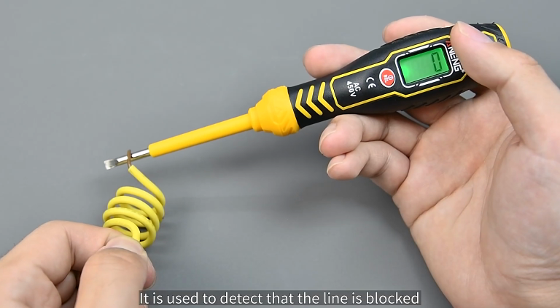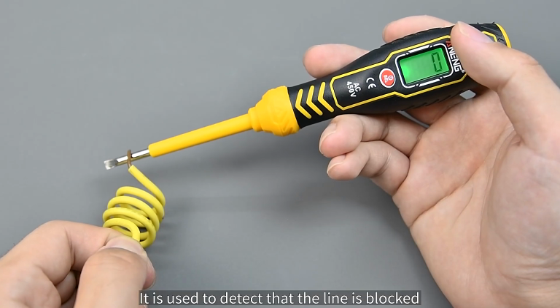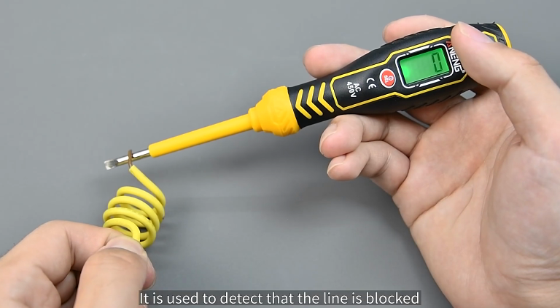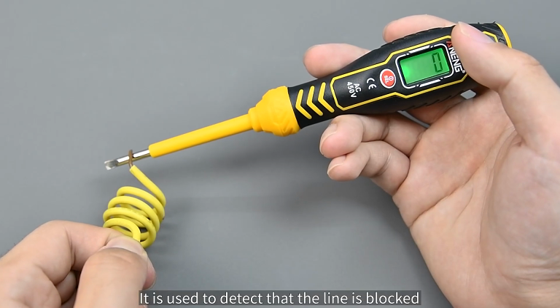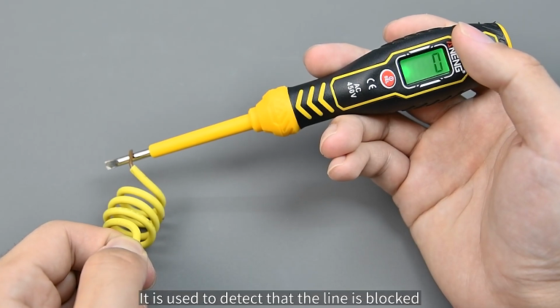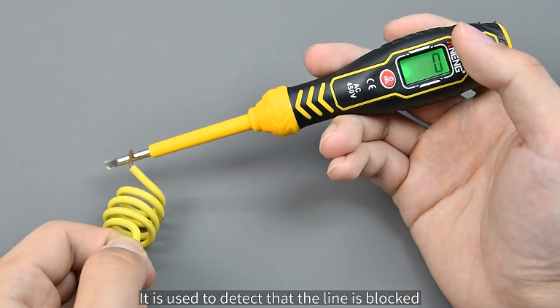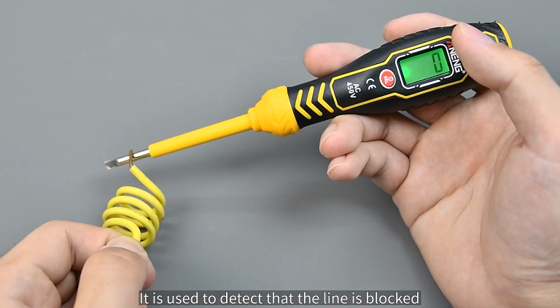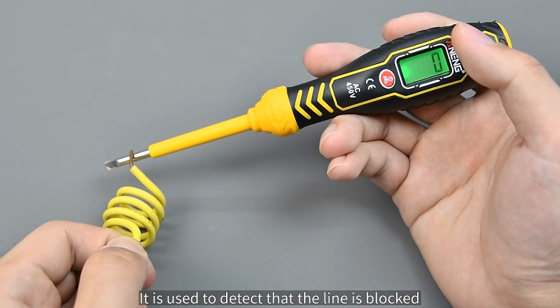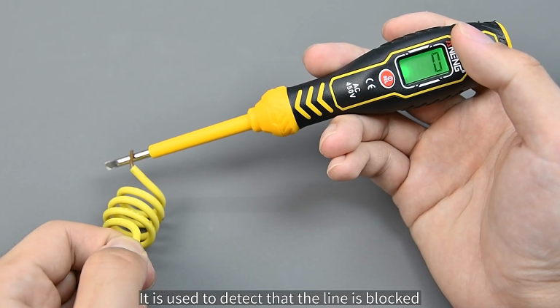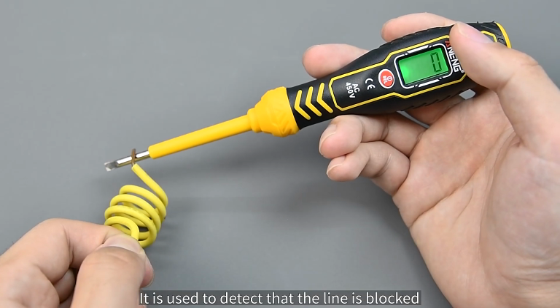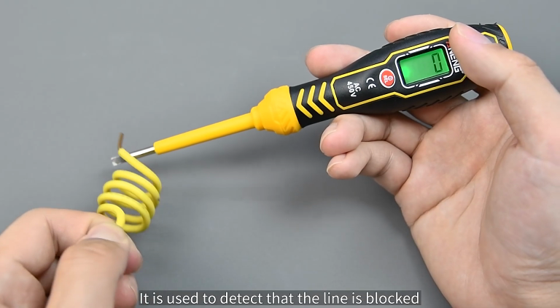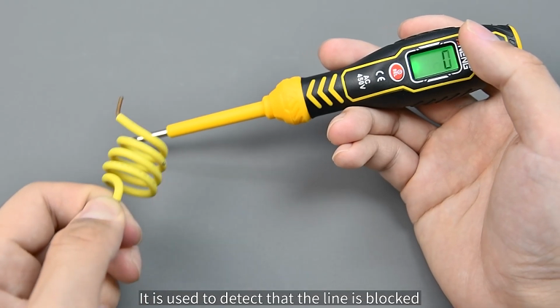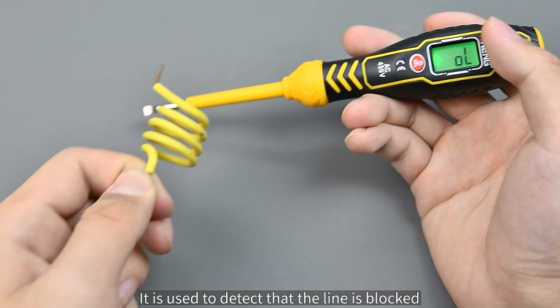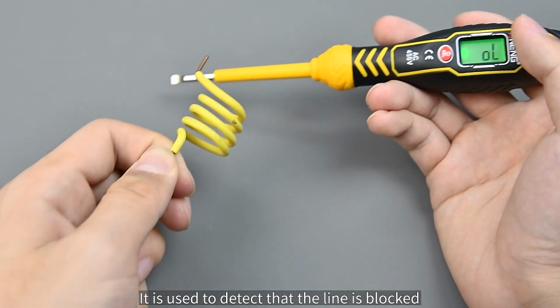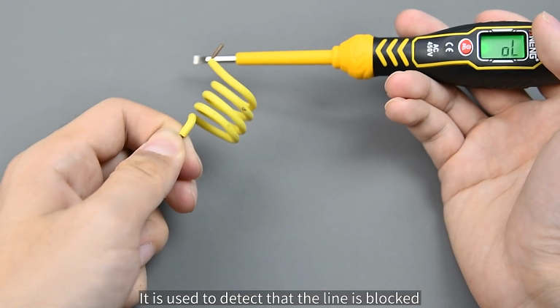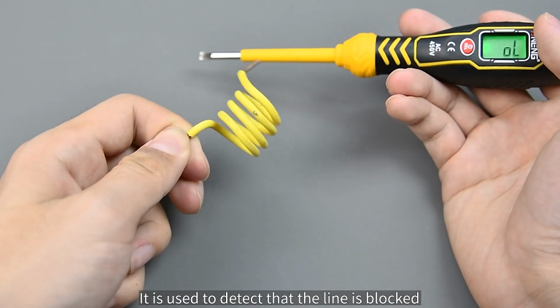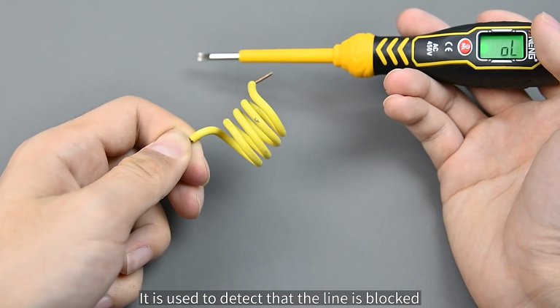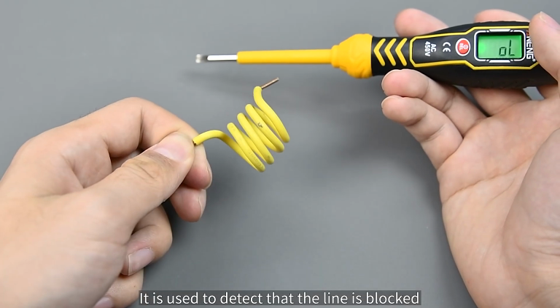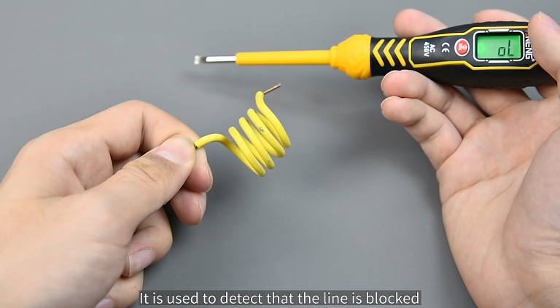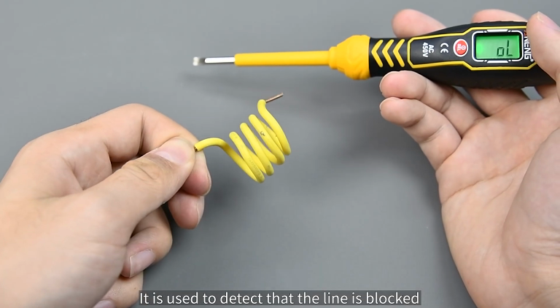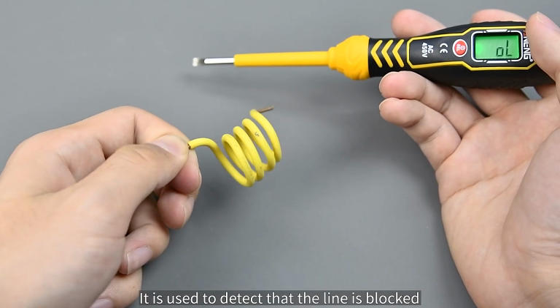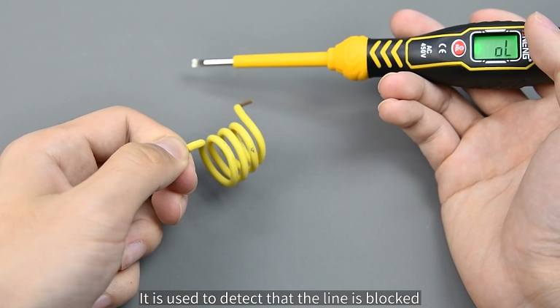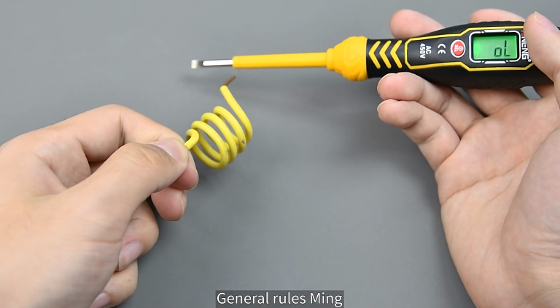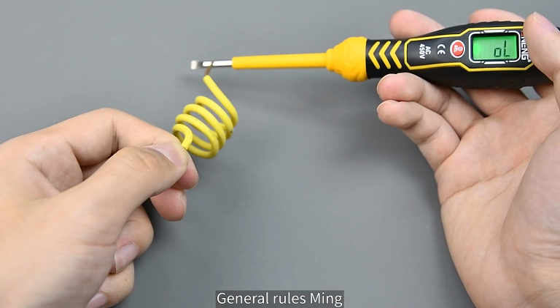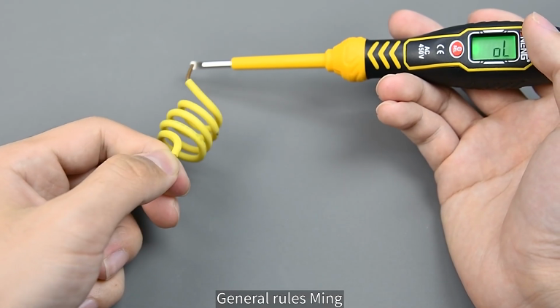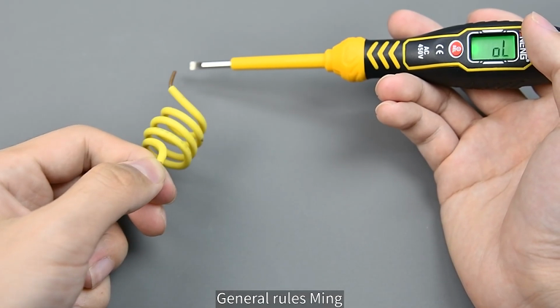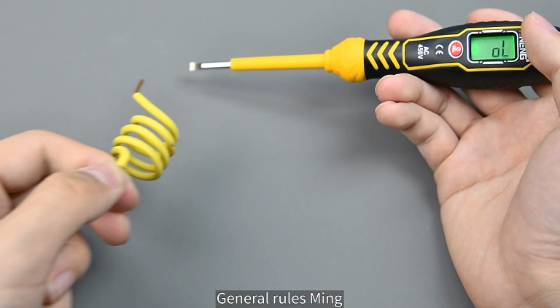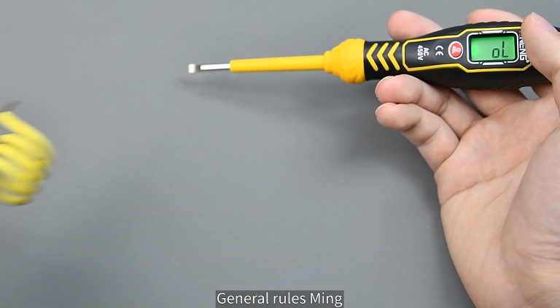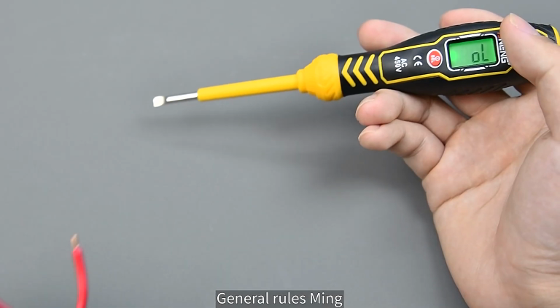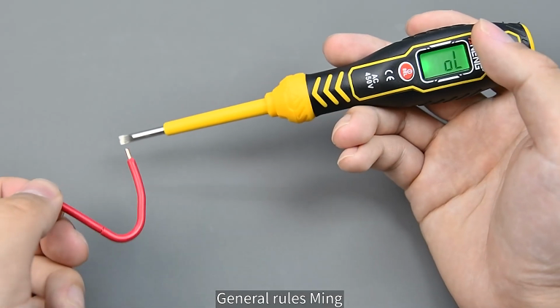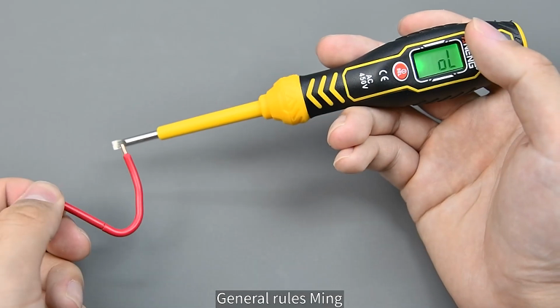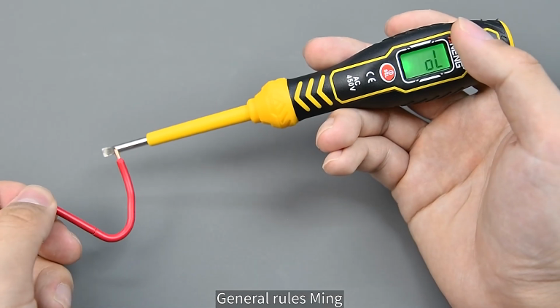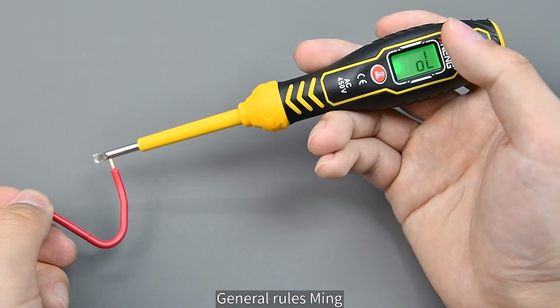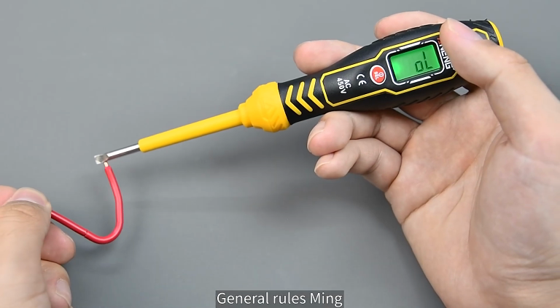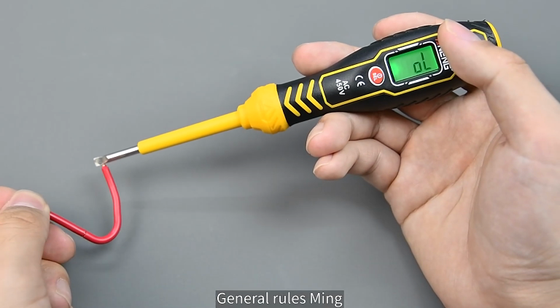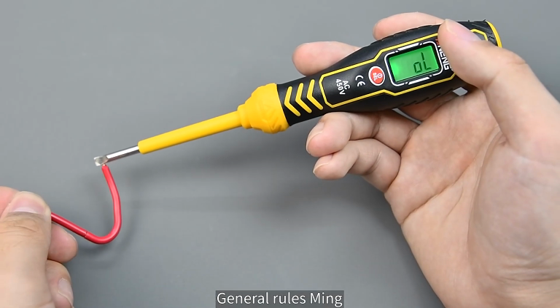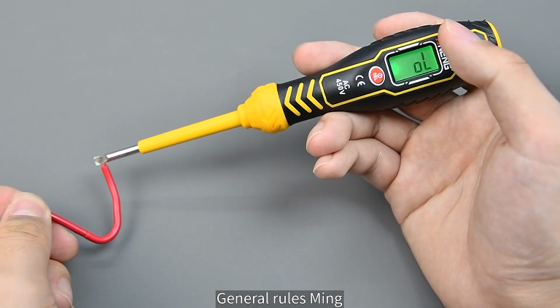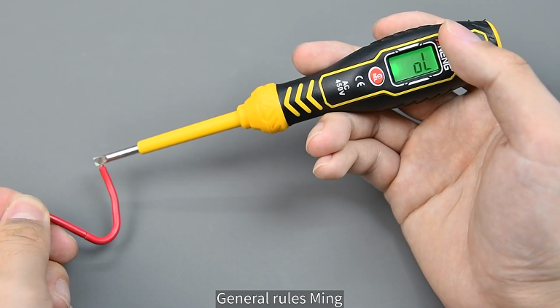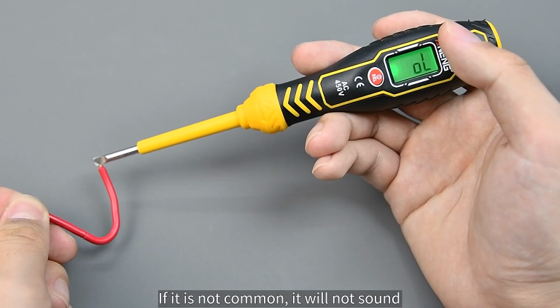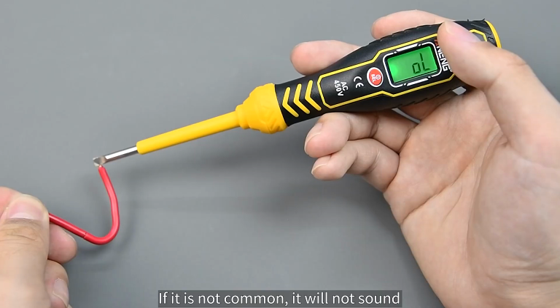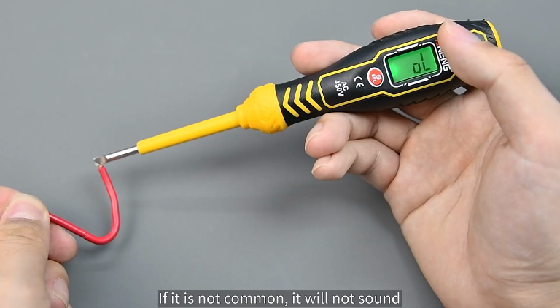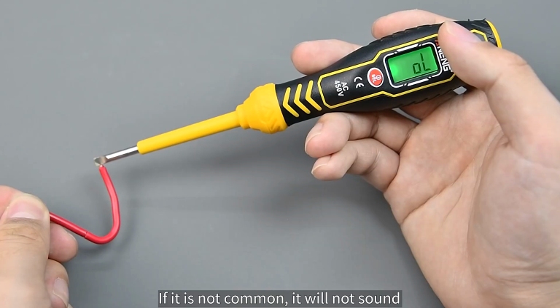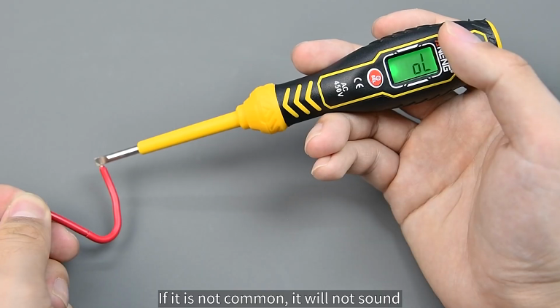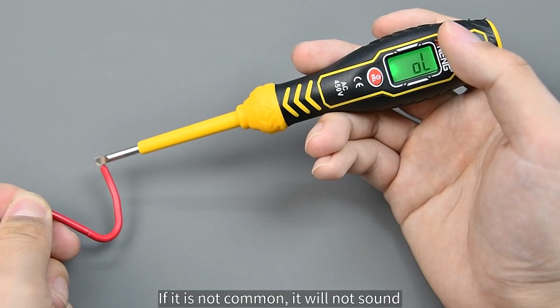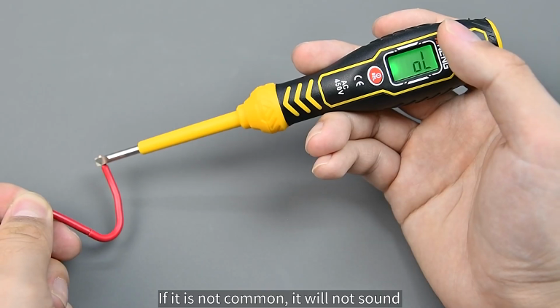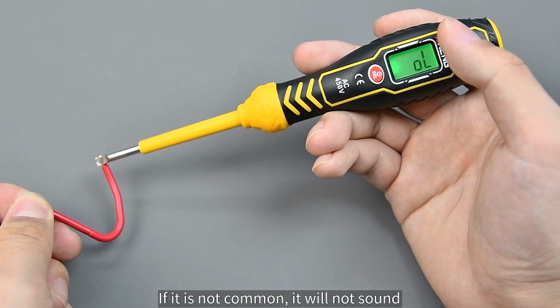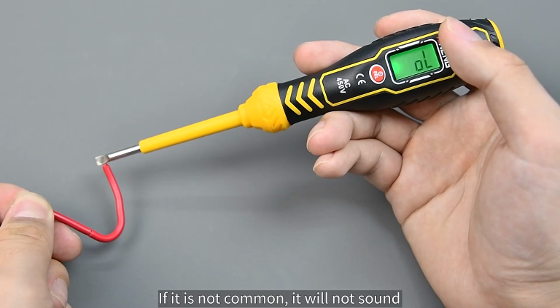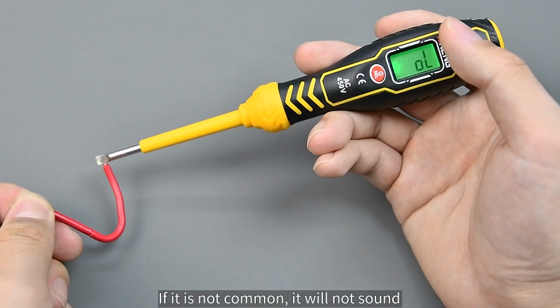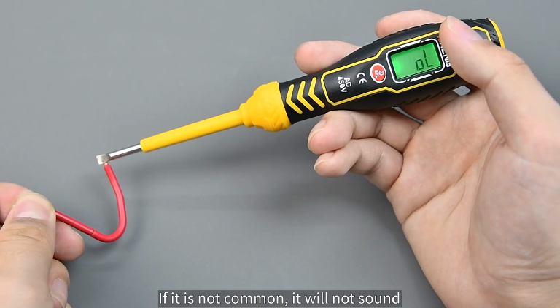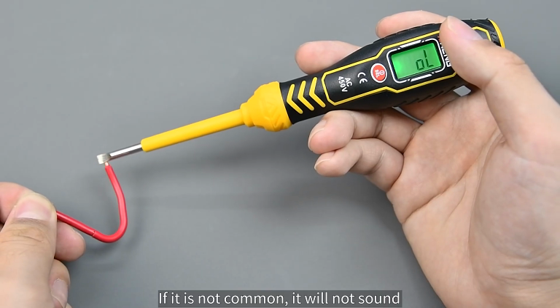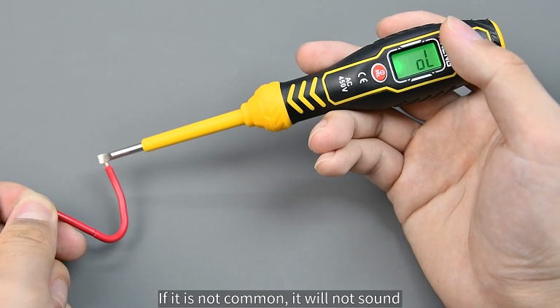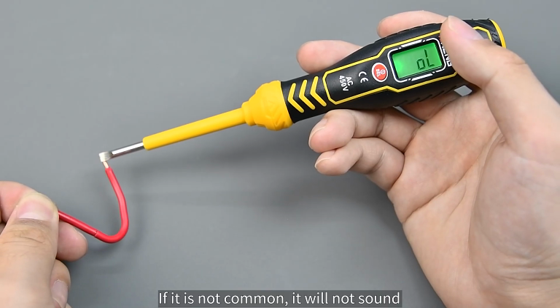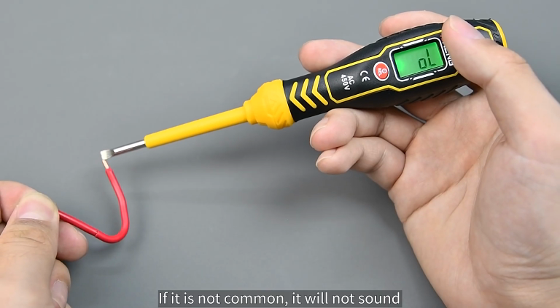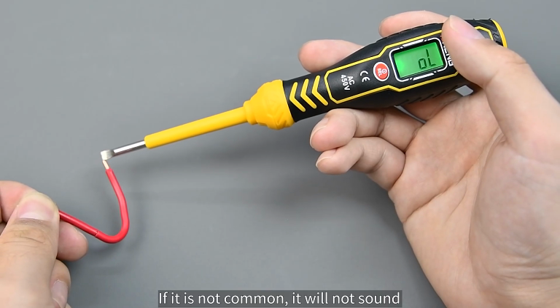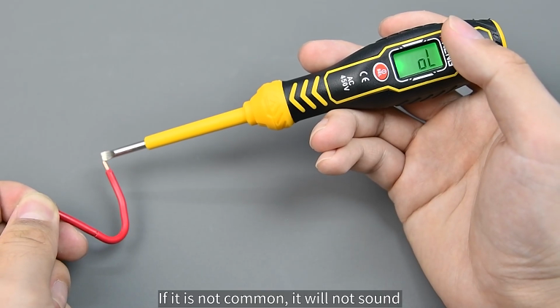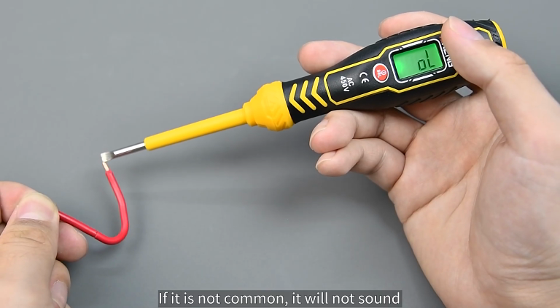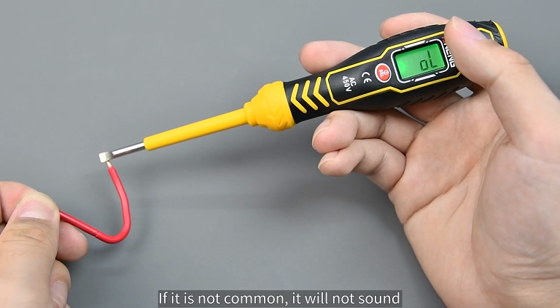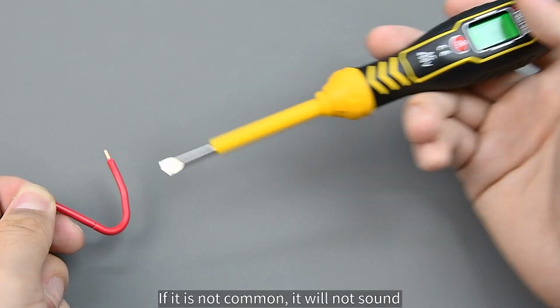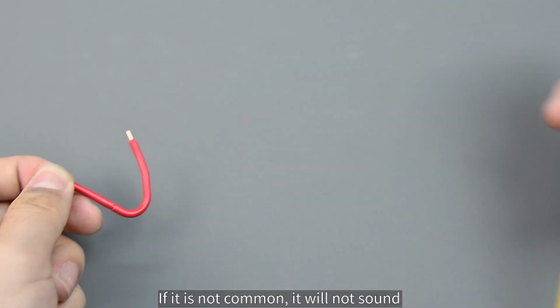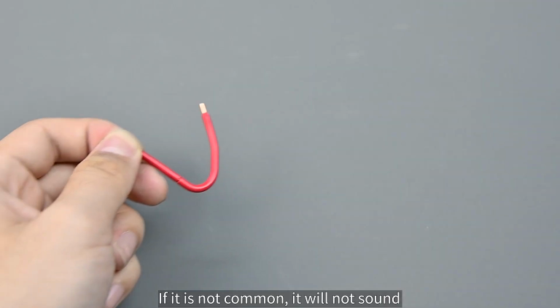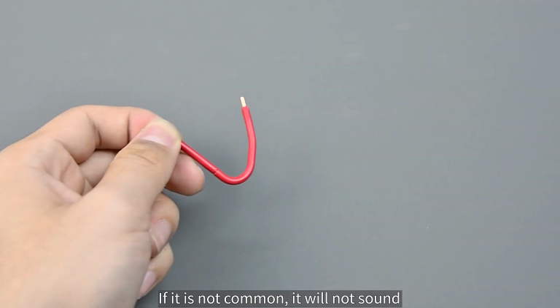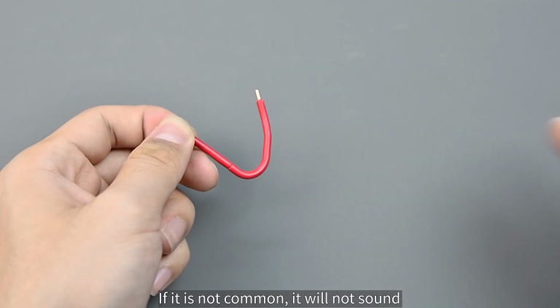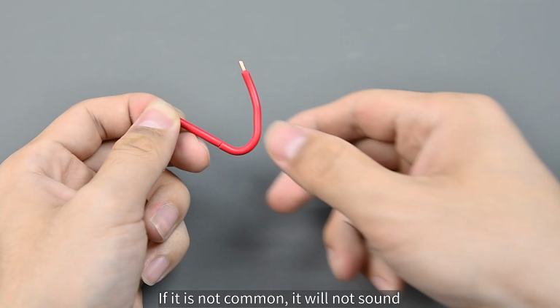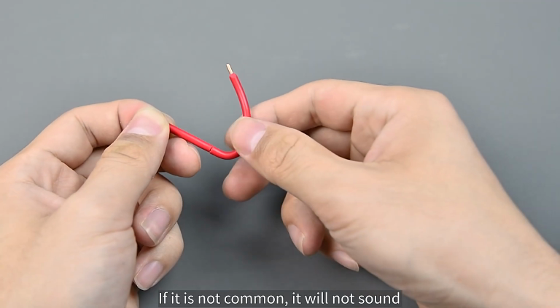Continuity detection is used to check whether a line is connected. If it is connected, it will sound. If it is not connected, it will not sound.